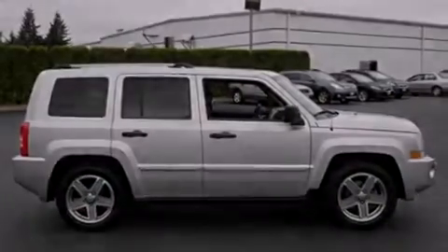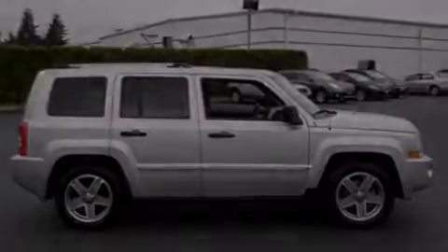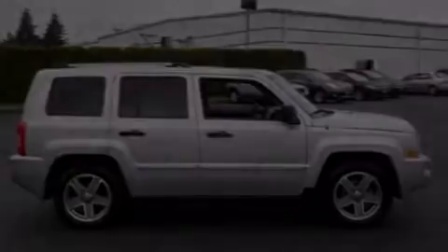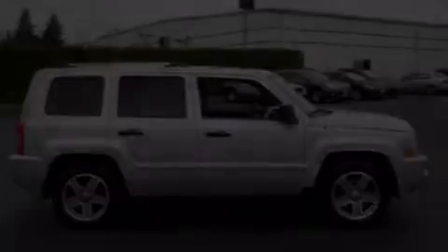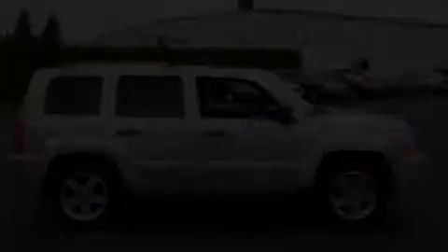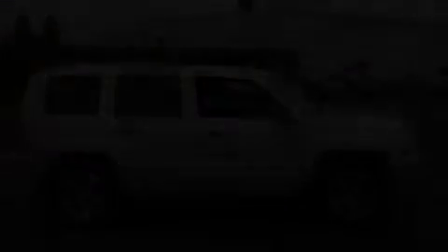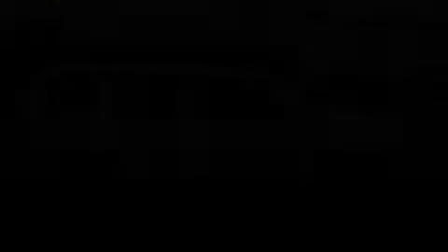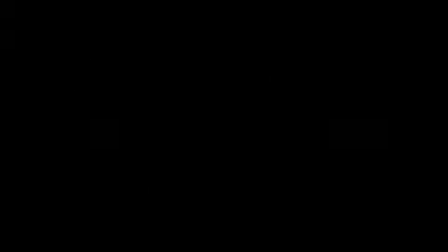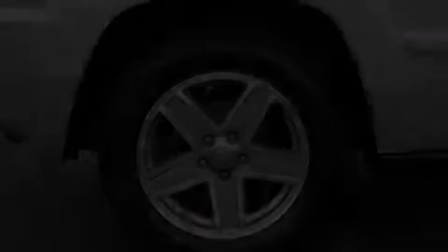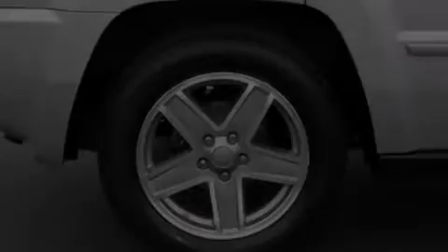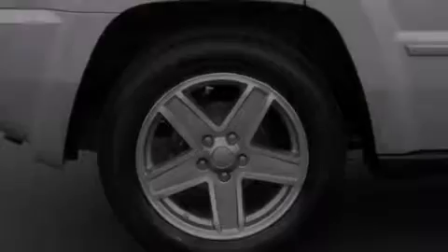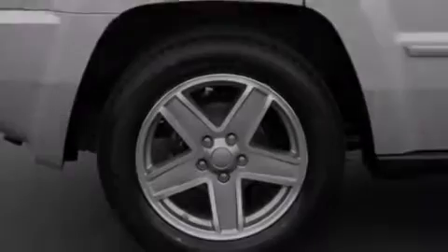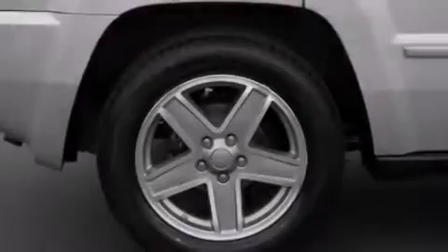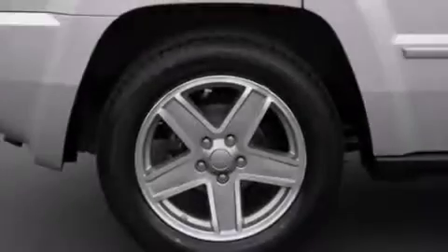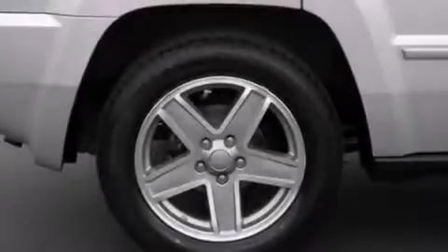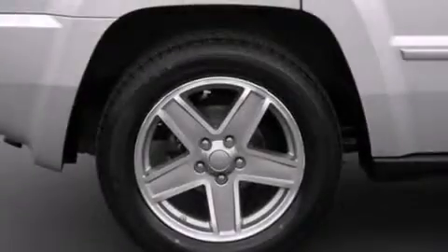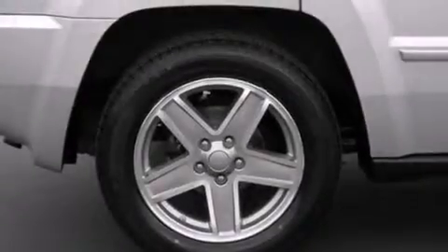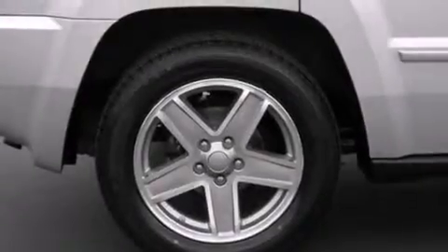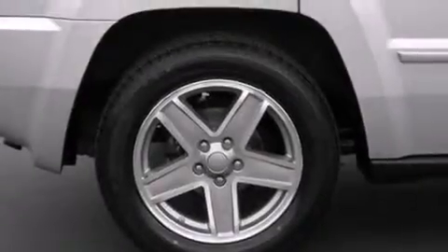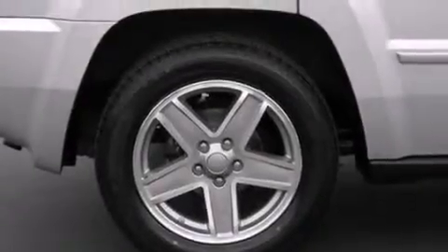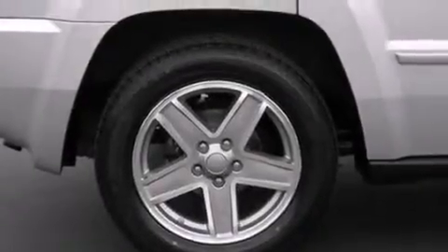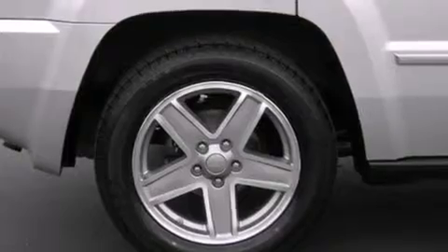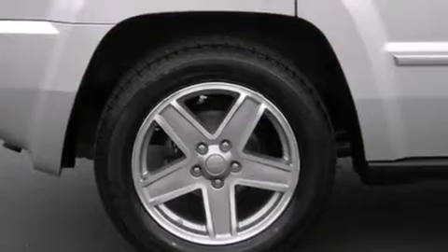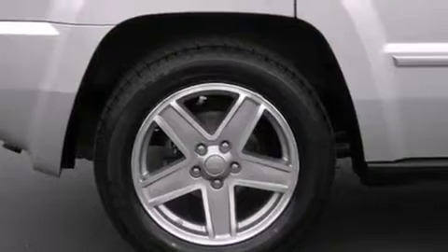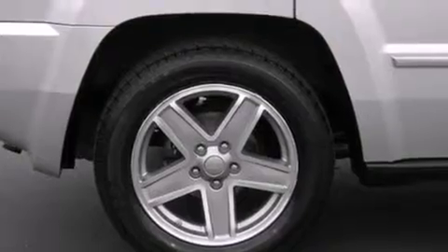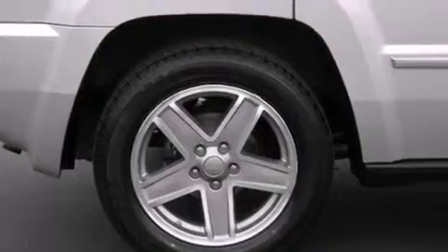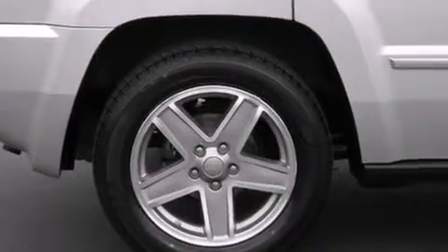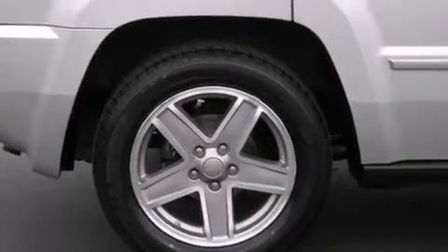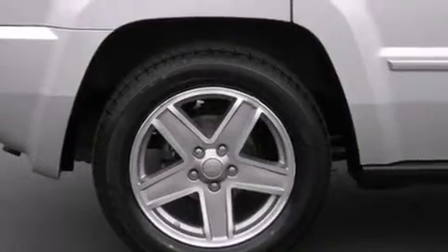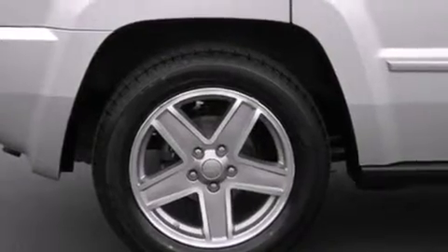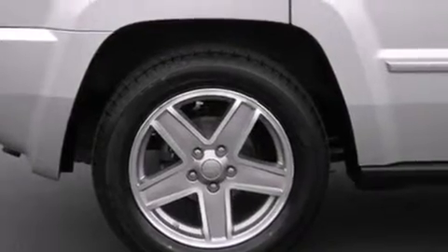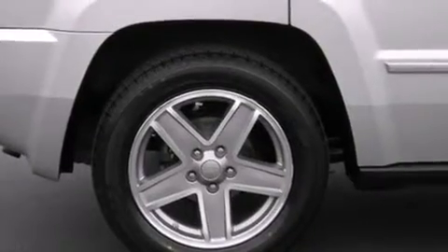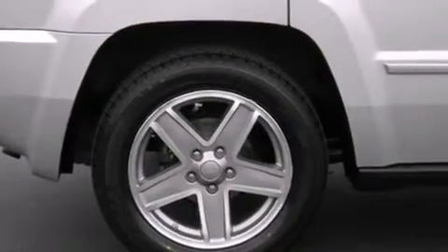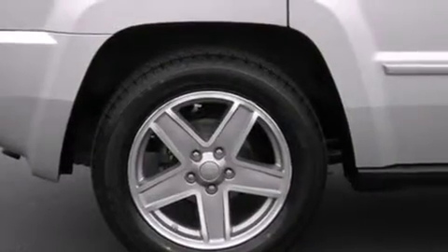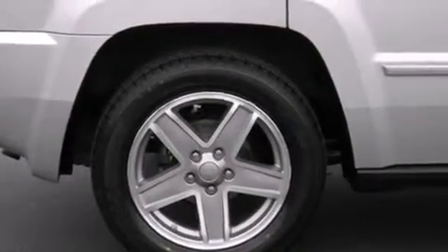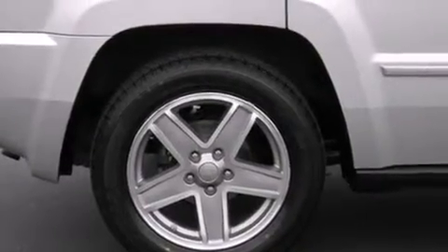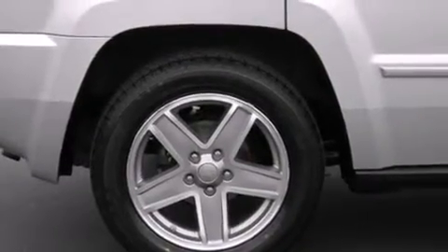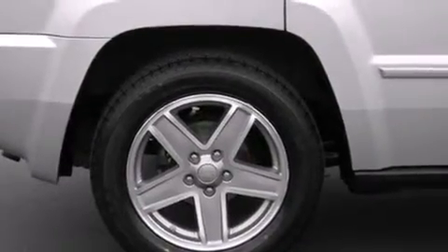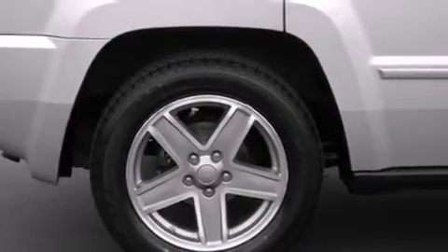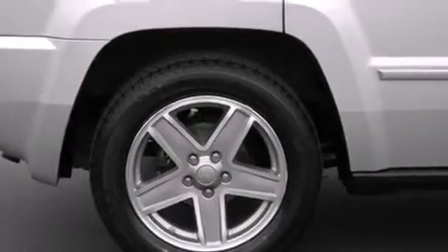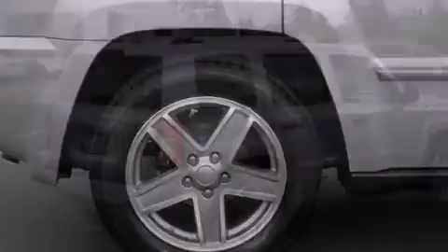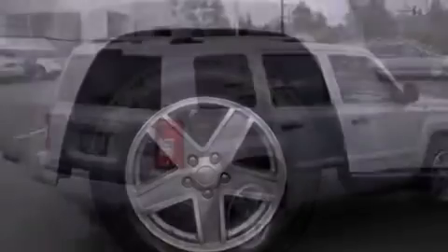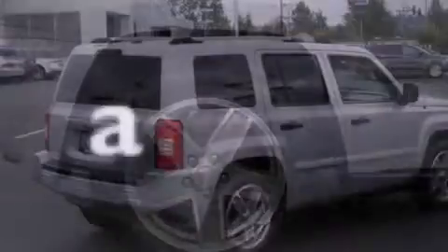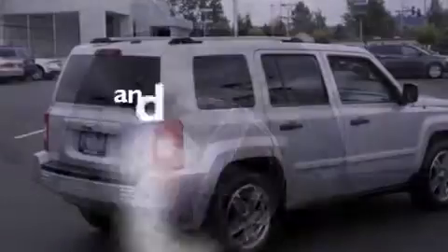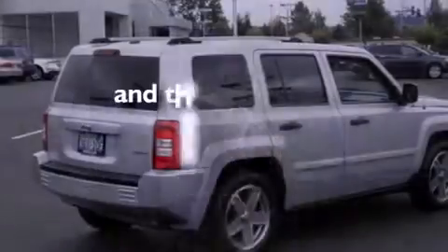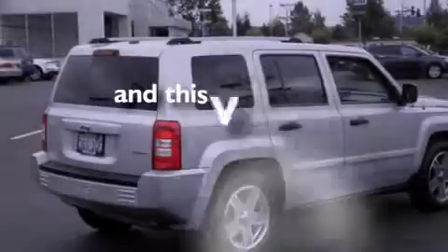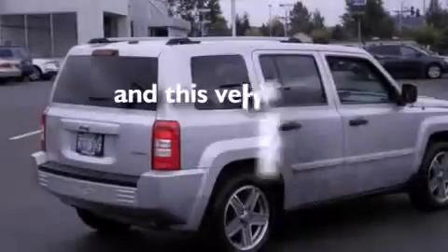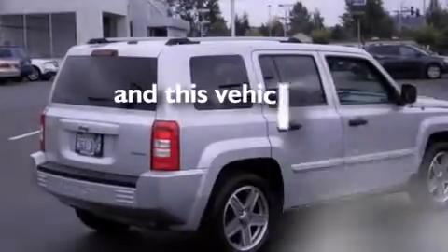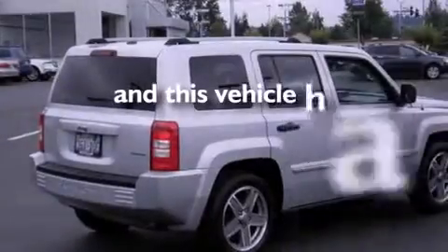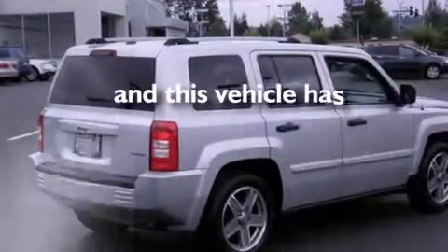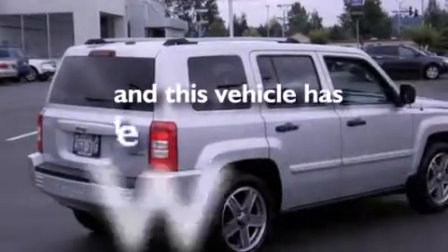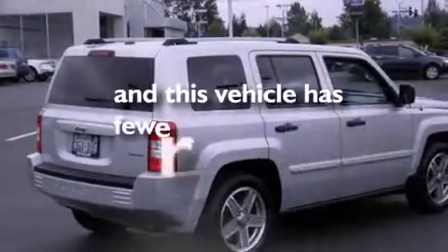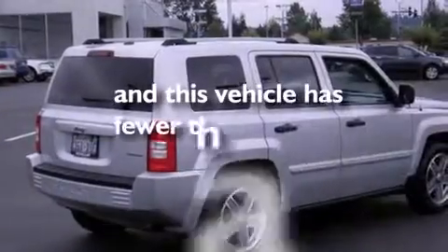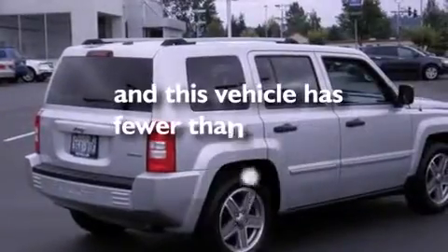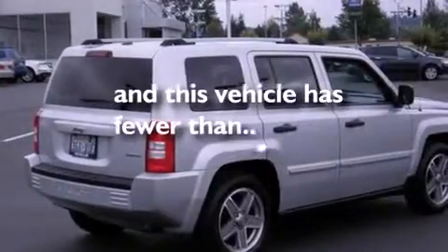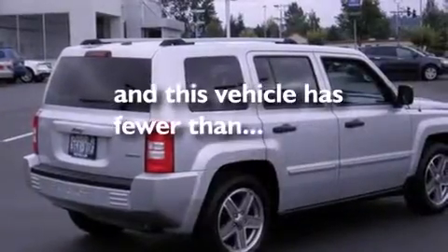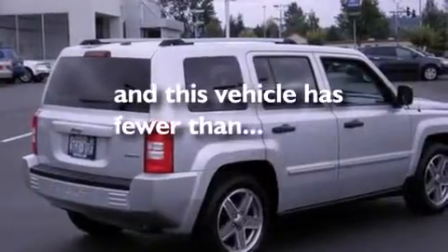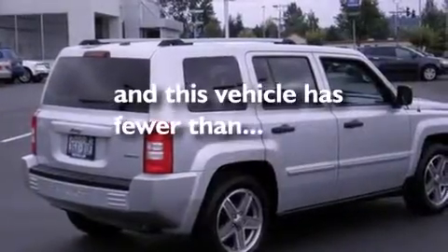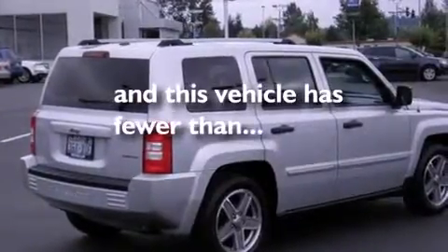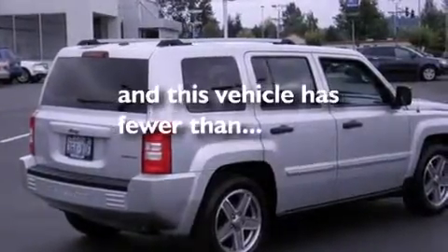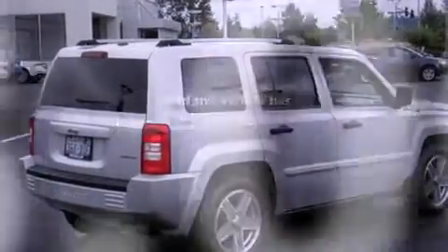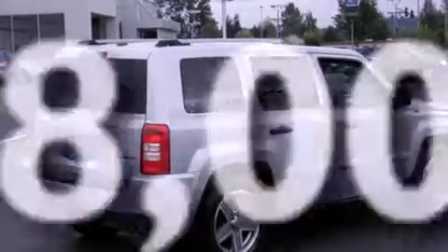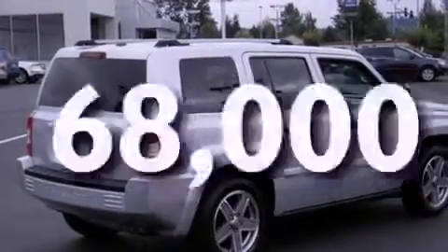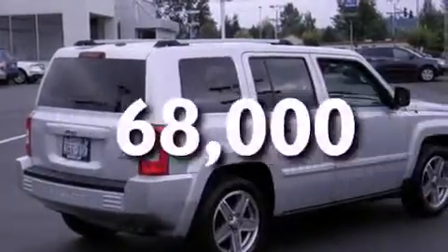Also included: air conditioning, cruise control, full power accessories, a rear window defroster, and this vehicle has fewer than 69,000 miles on the odometer.